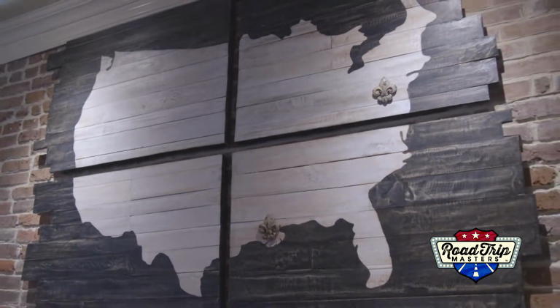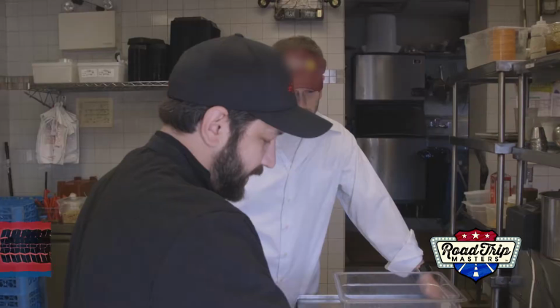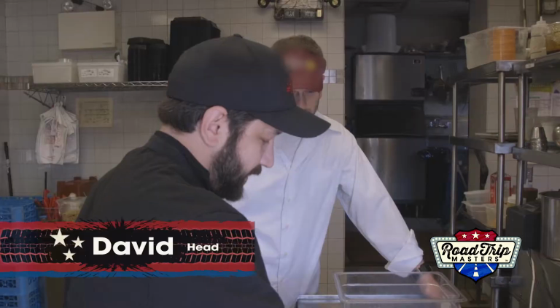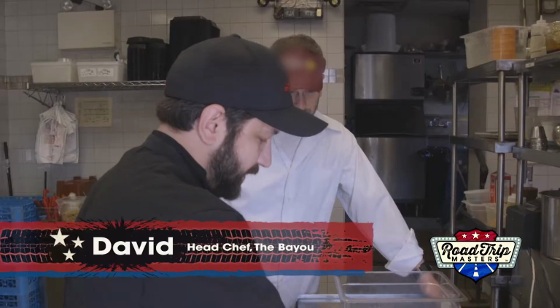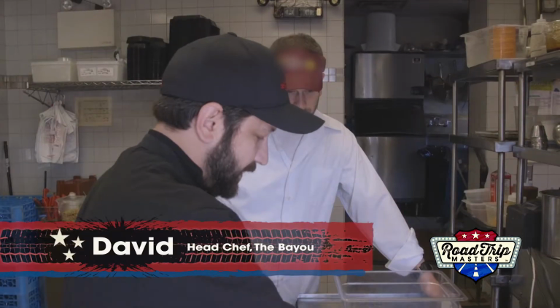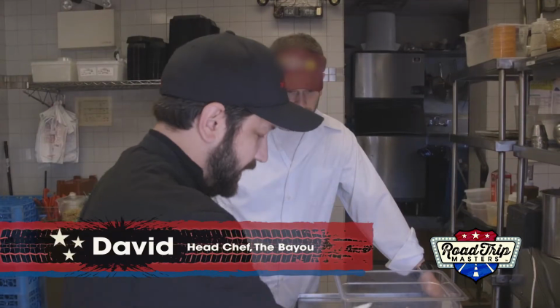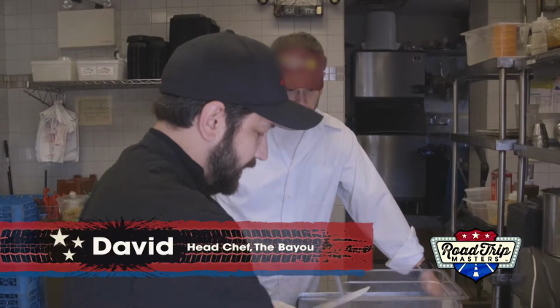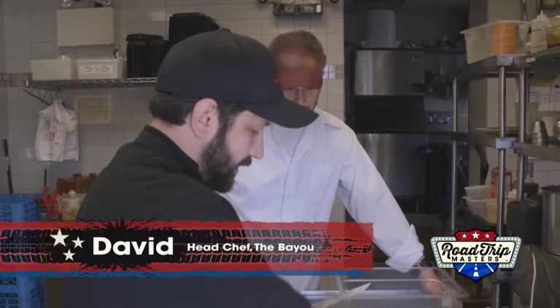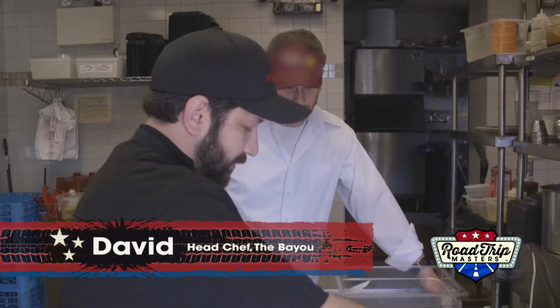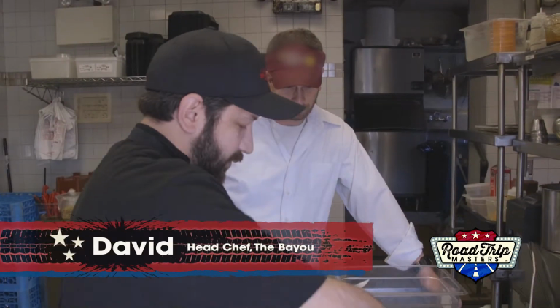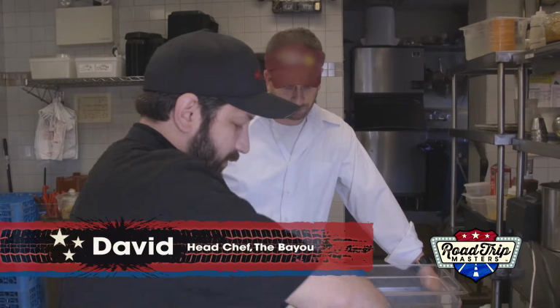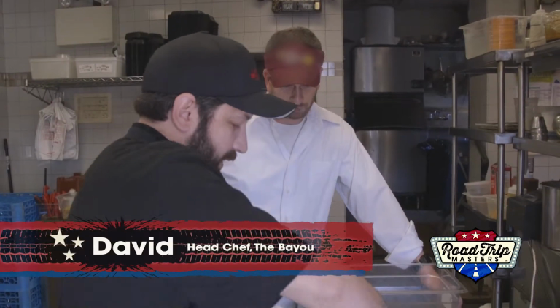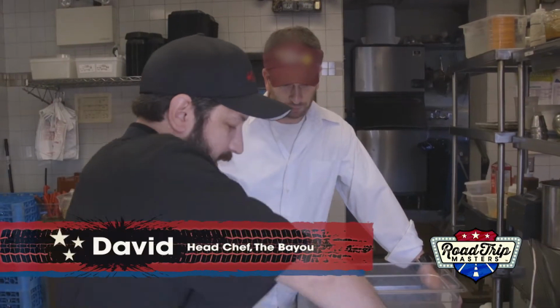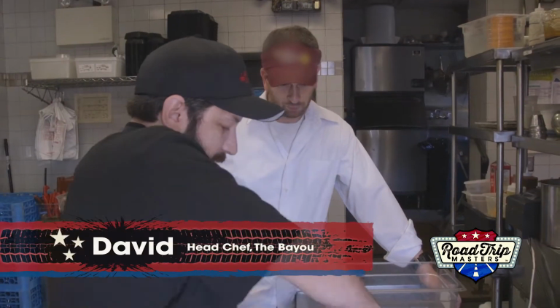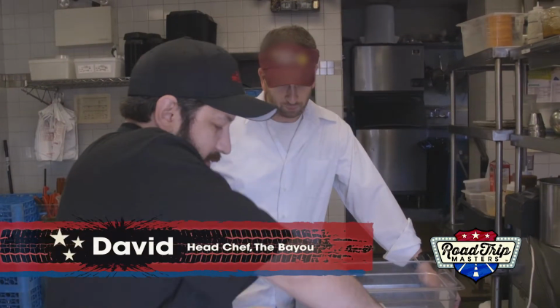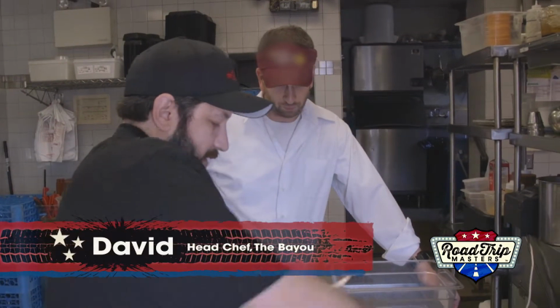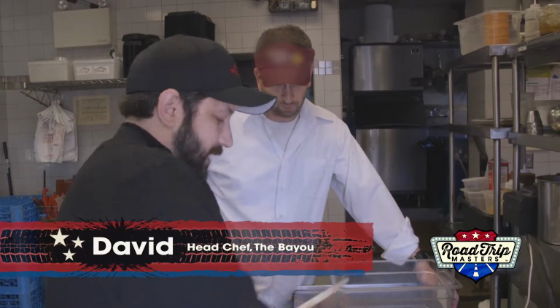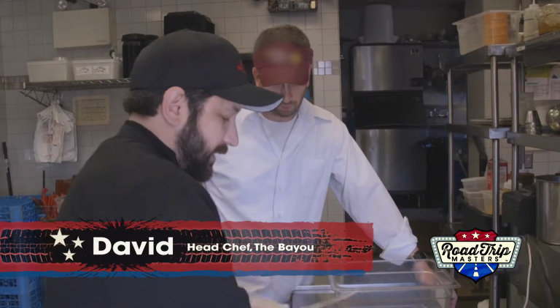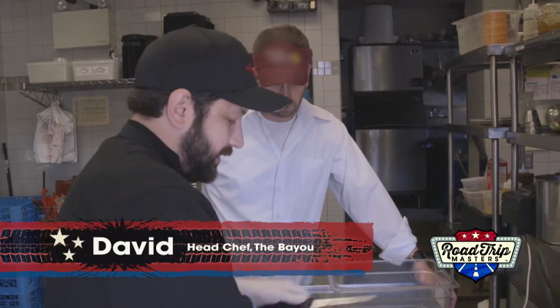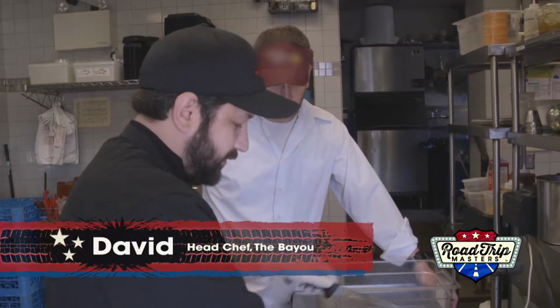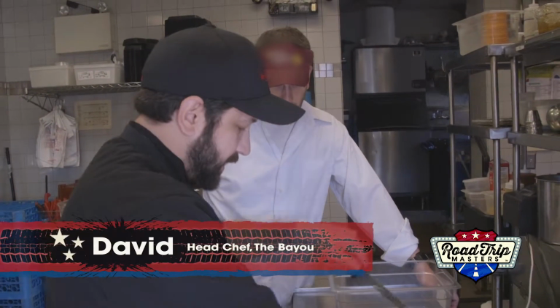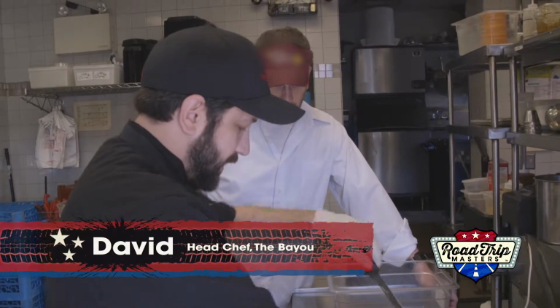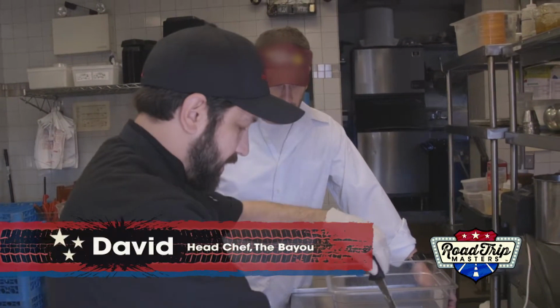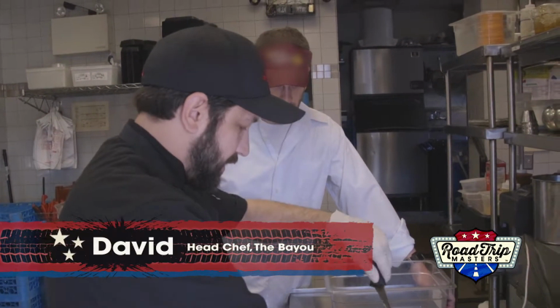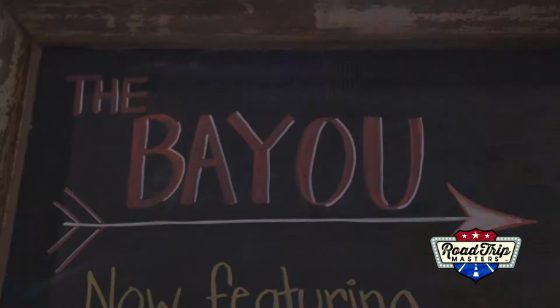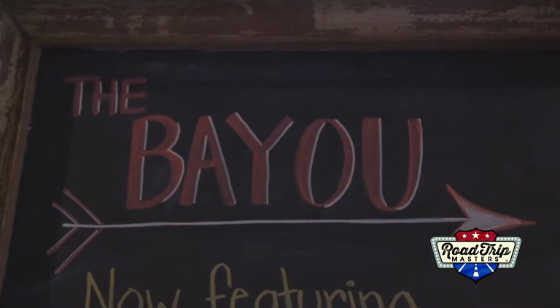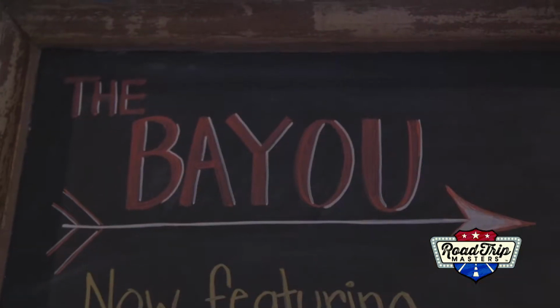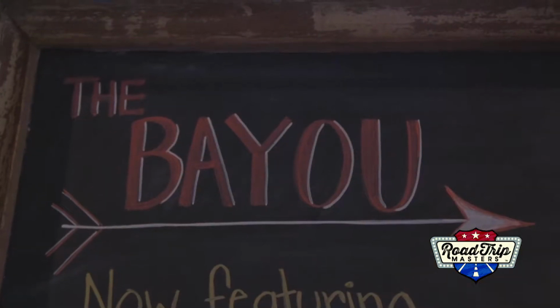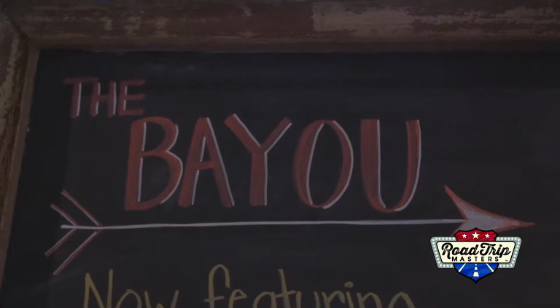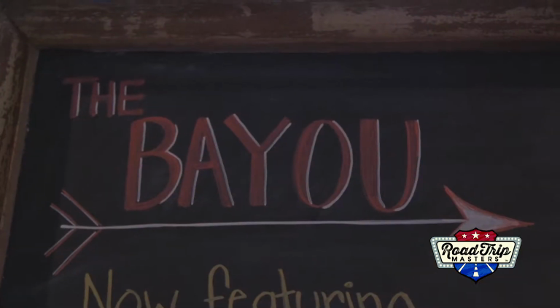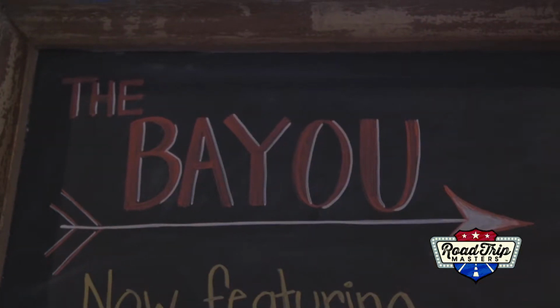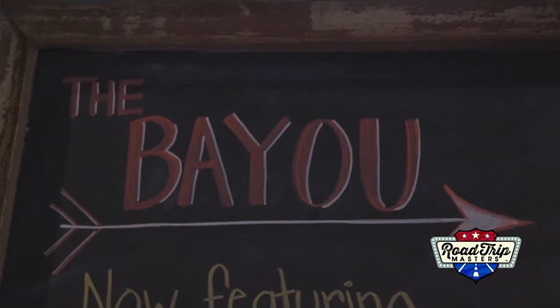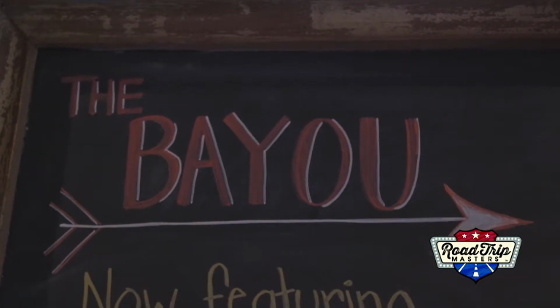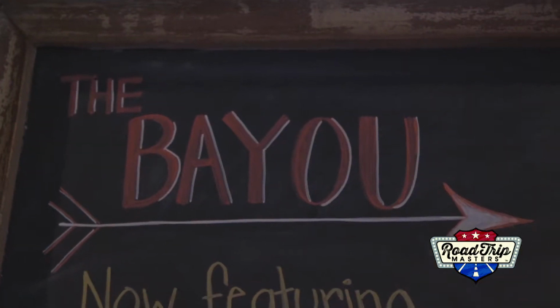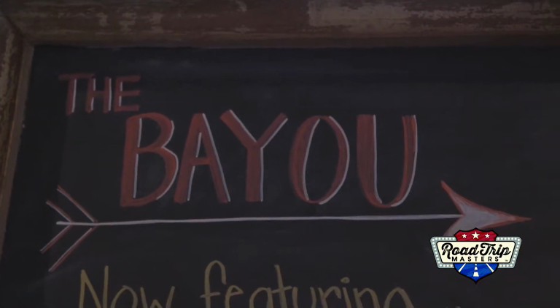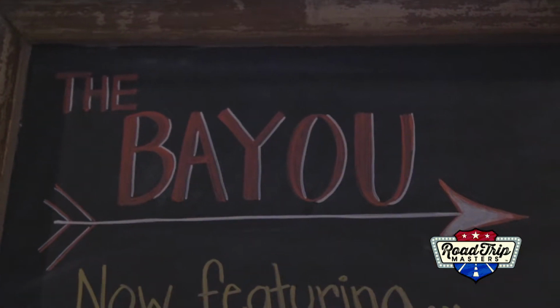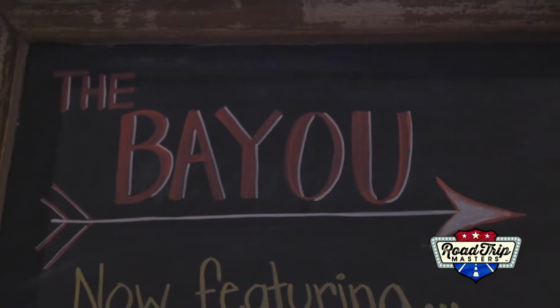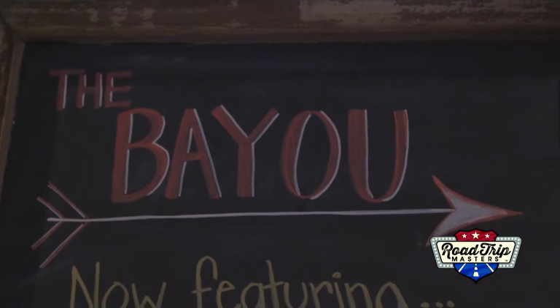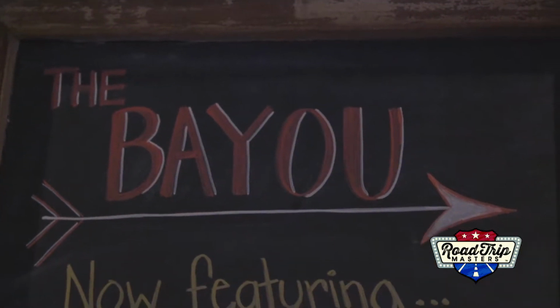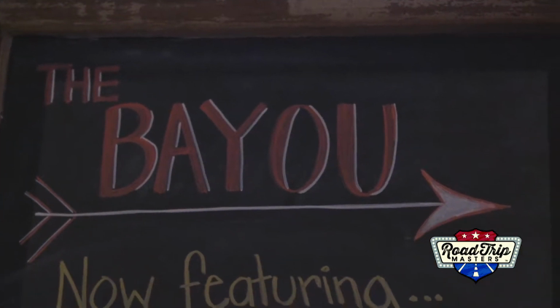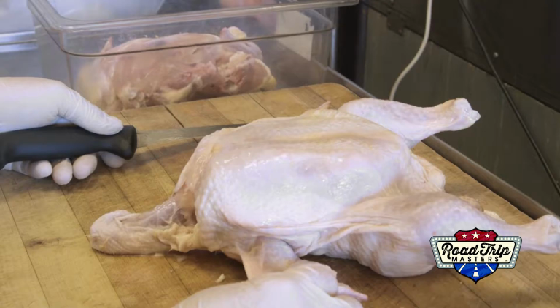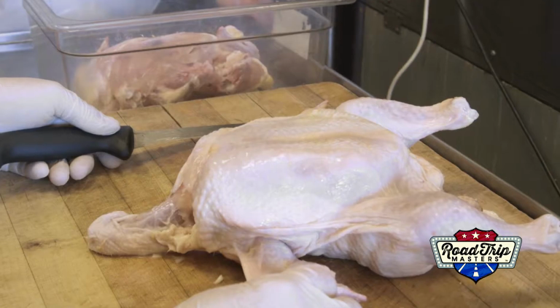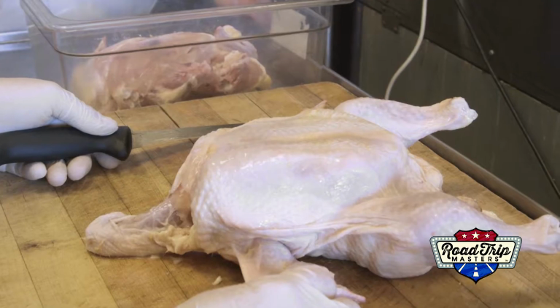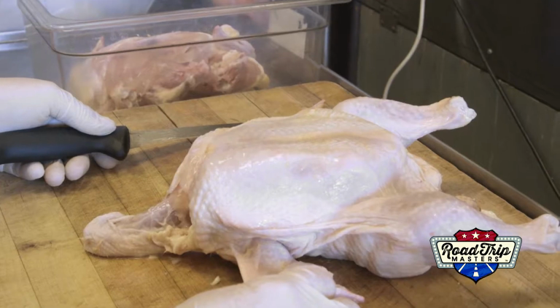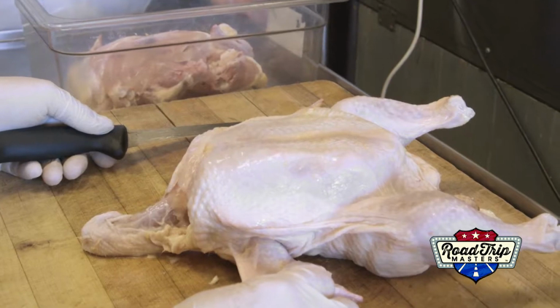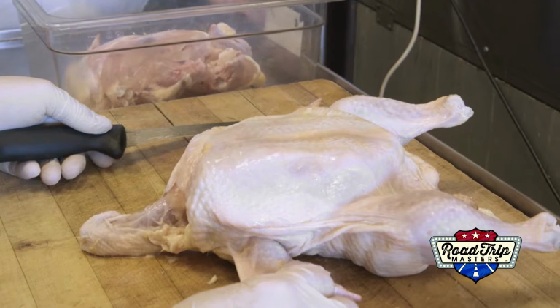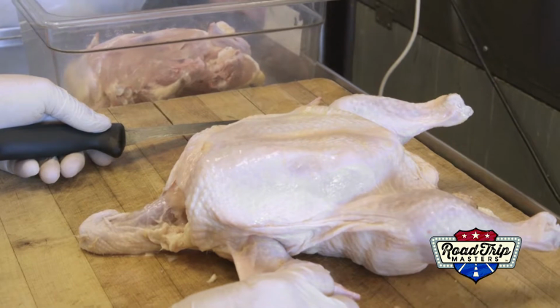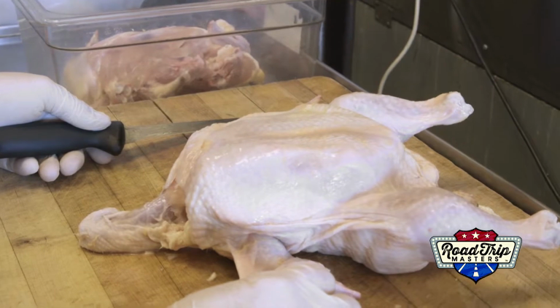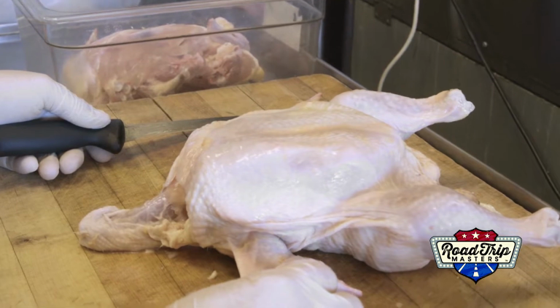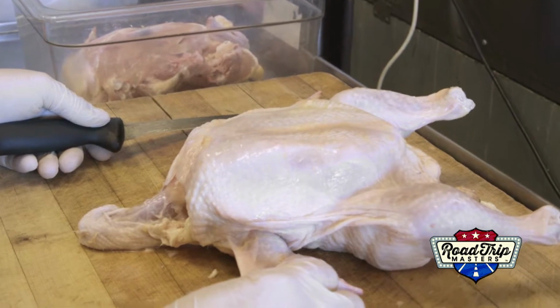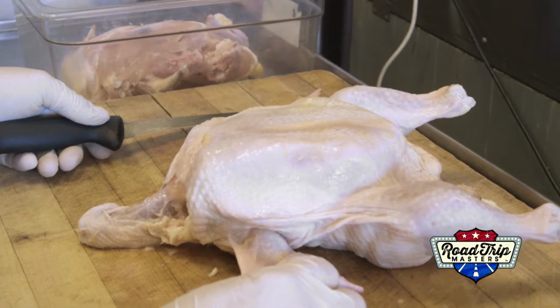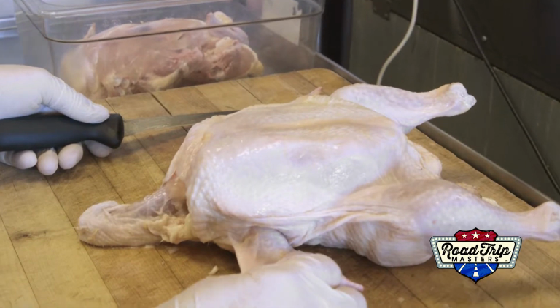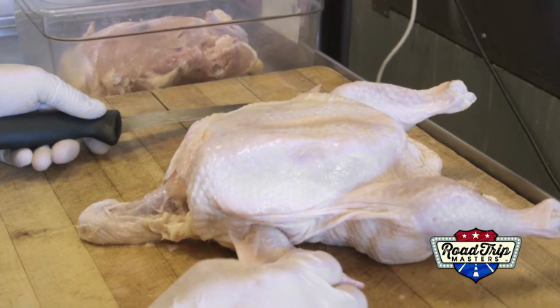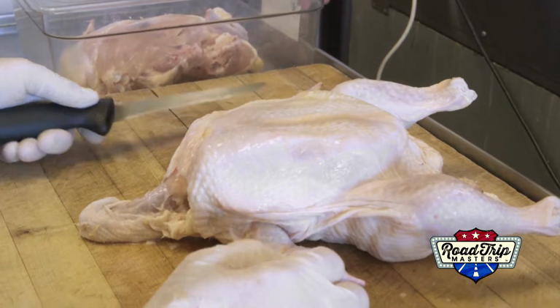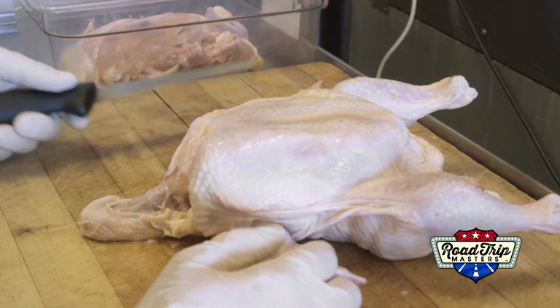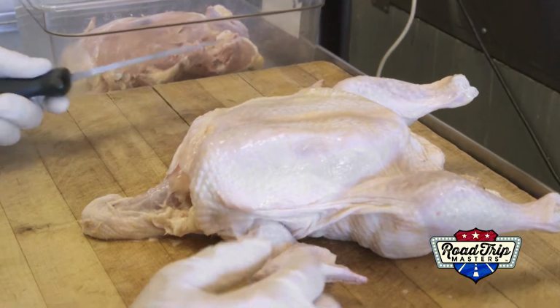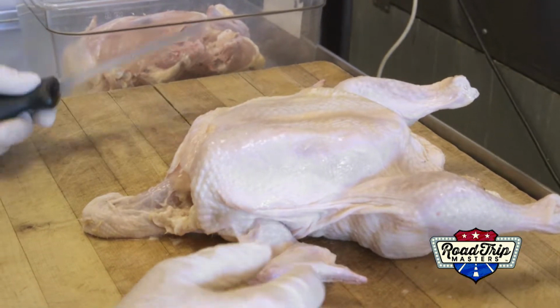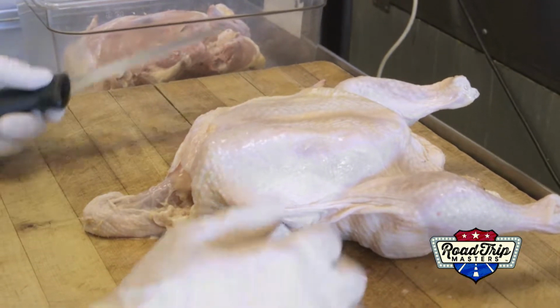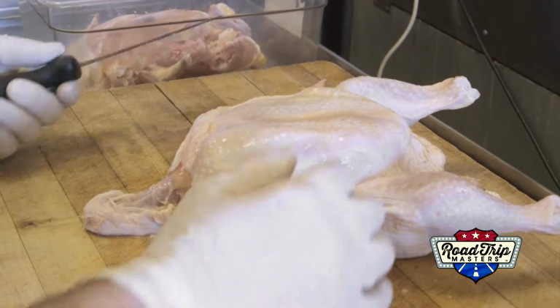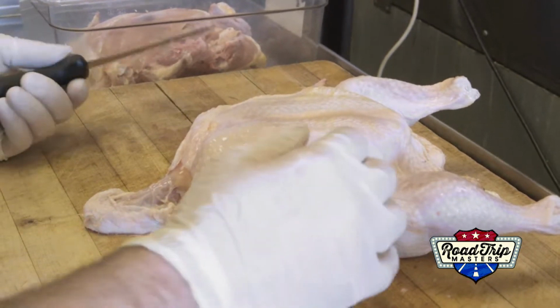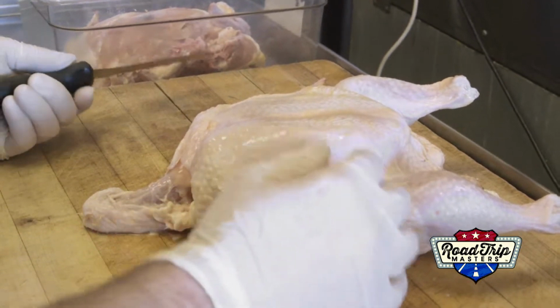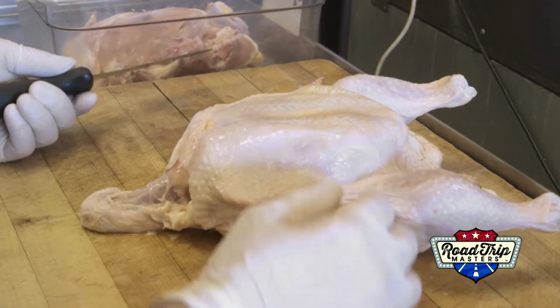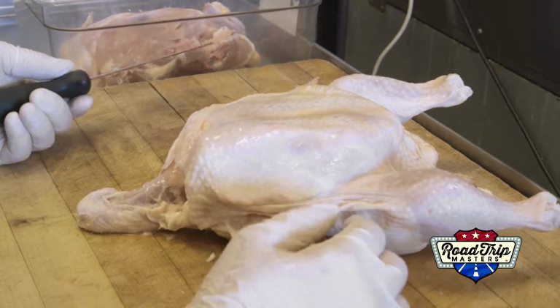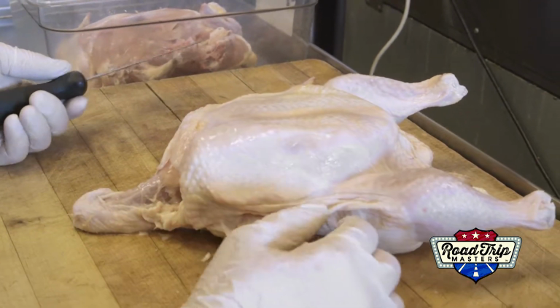That's where Brian caught up with David, the head chef here at The Bayou. All right, Chef Dave, we're going to talk chicken today.